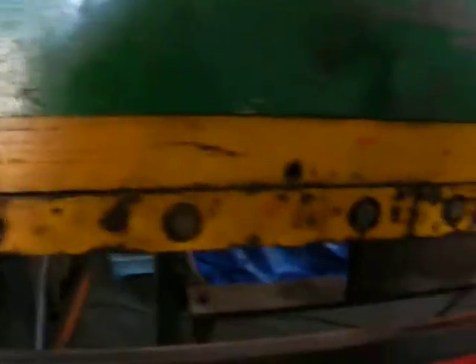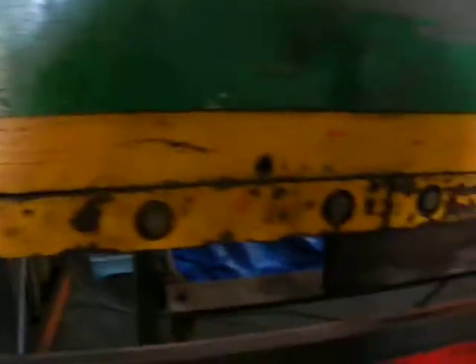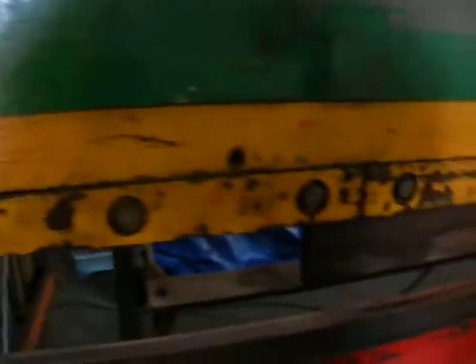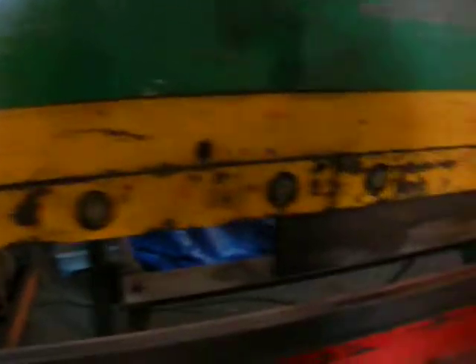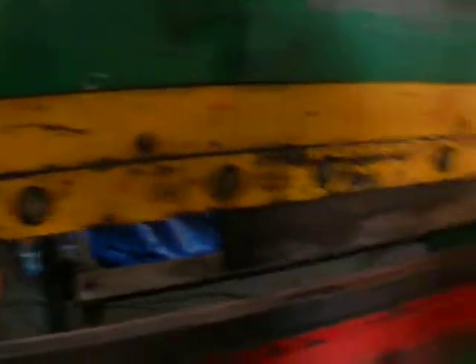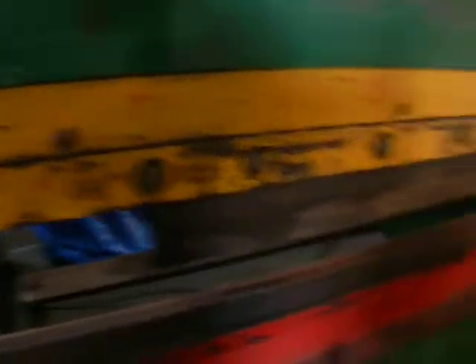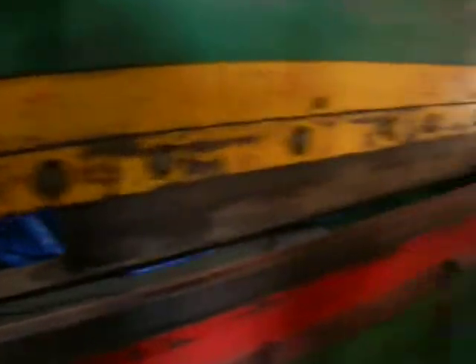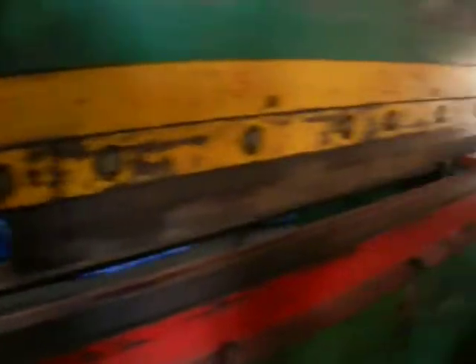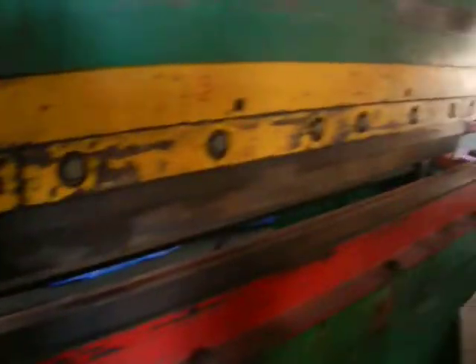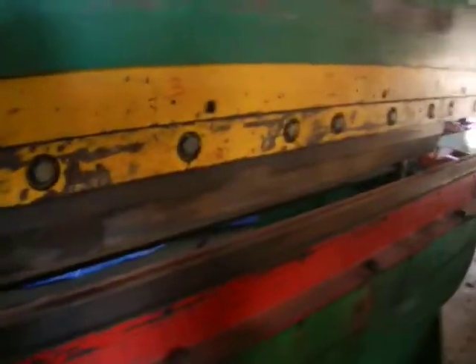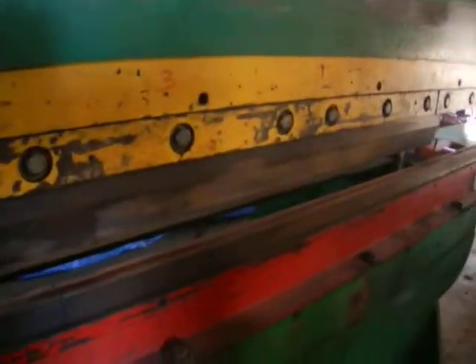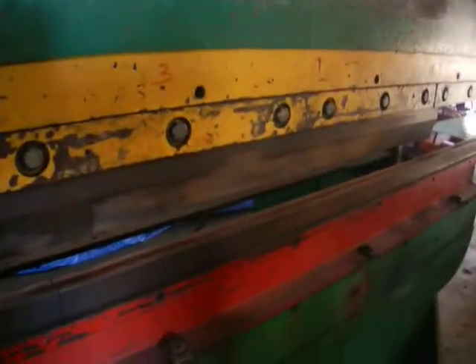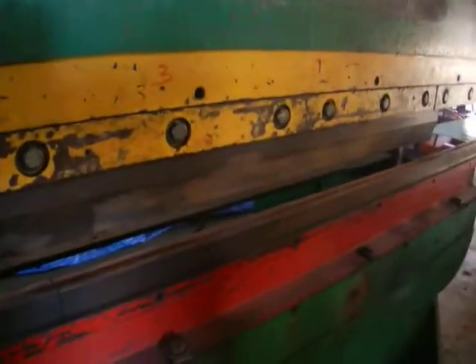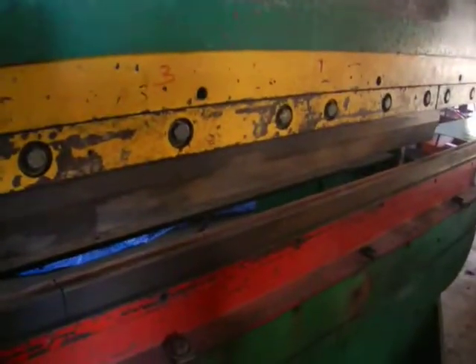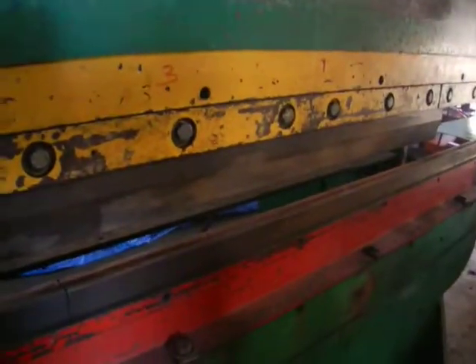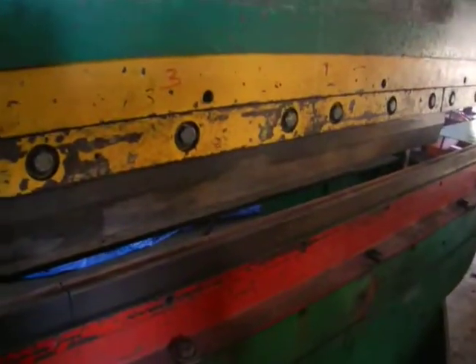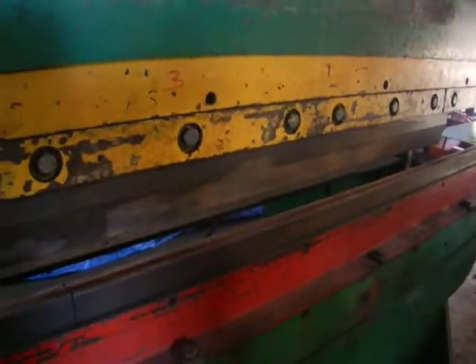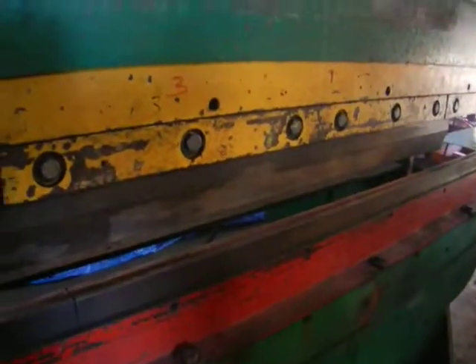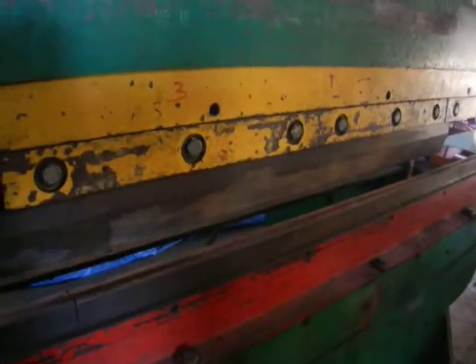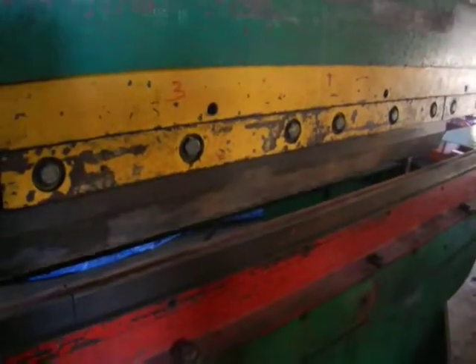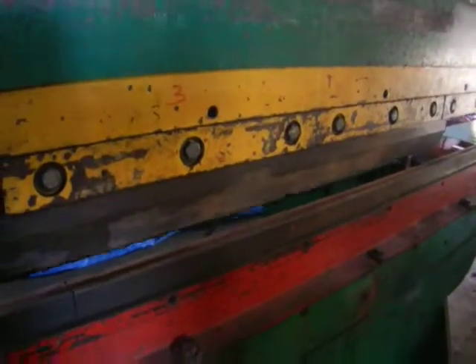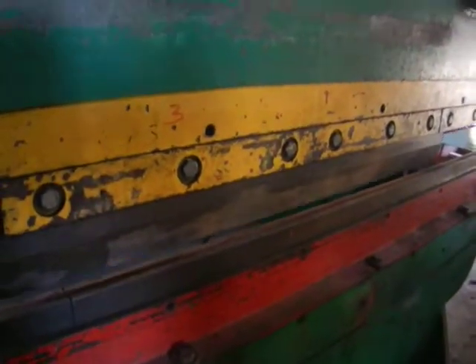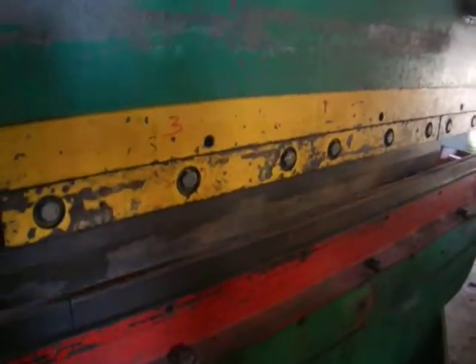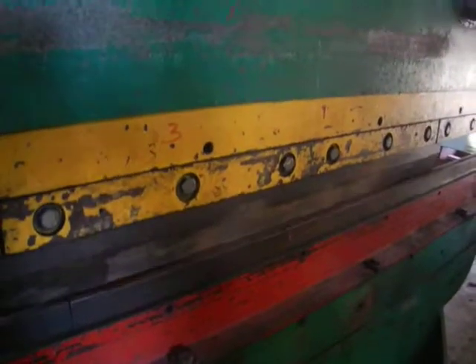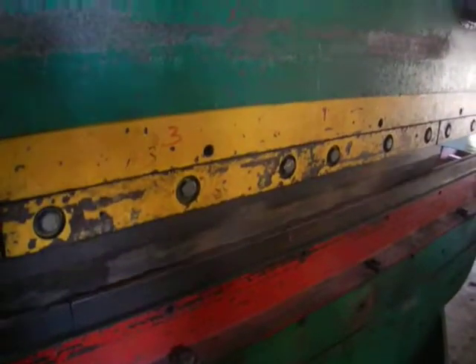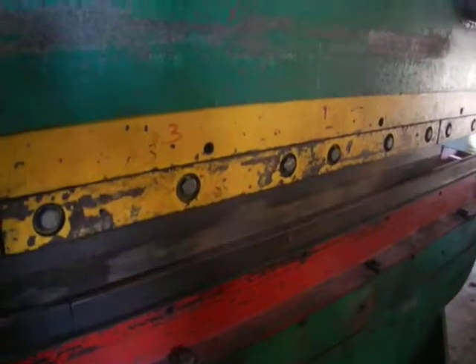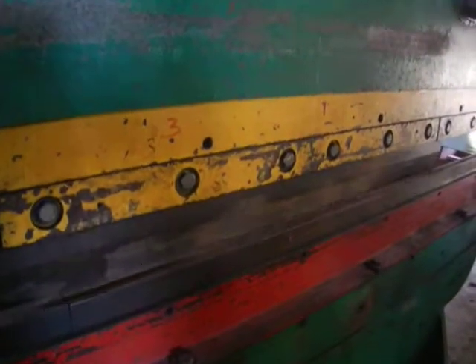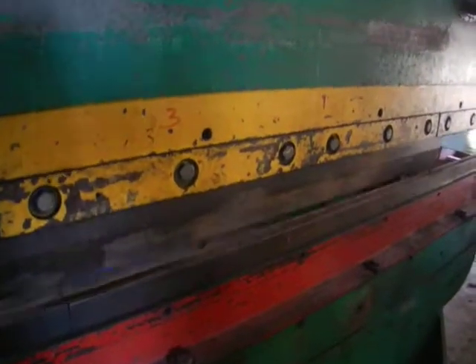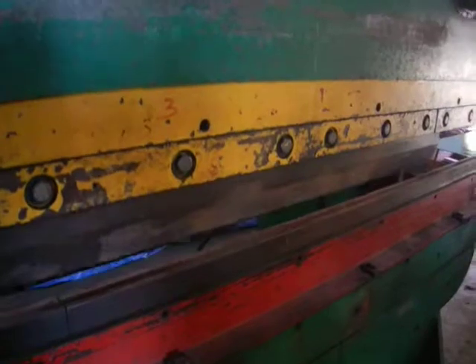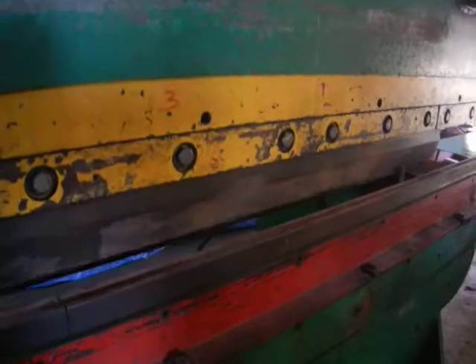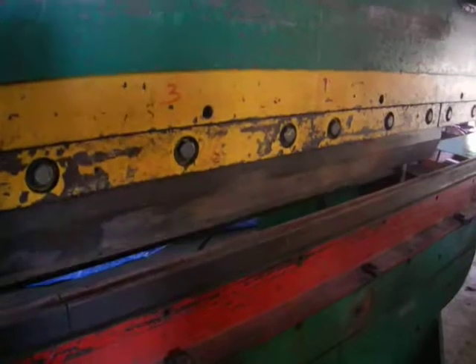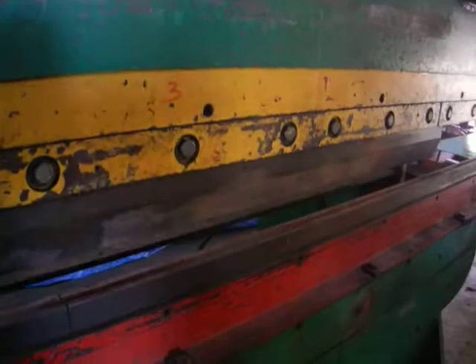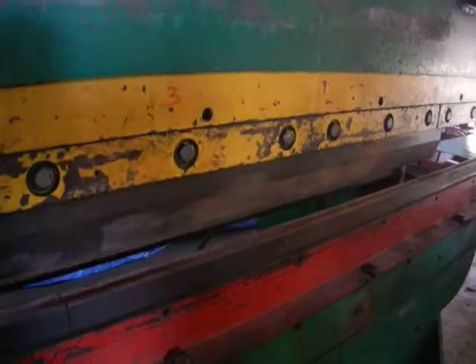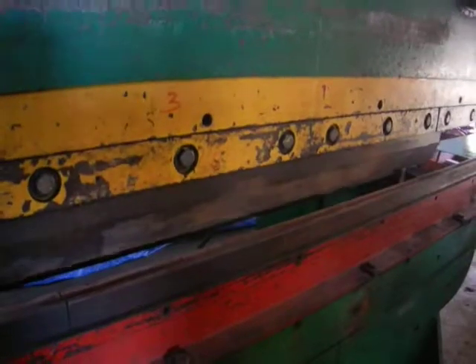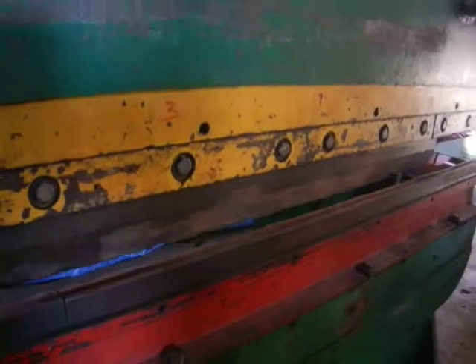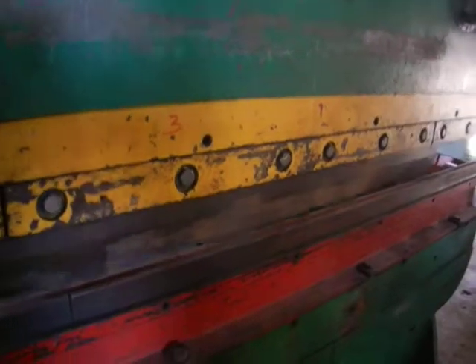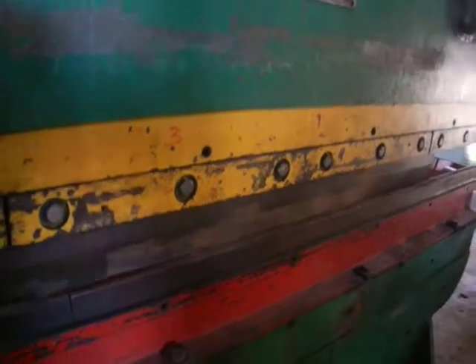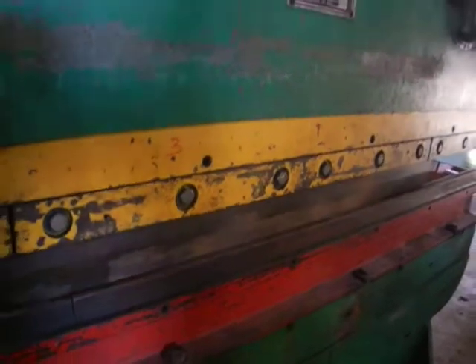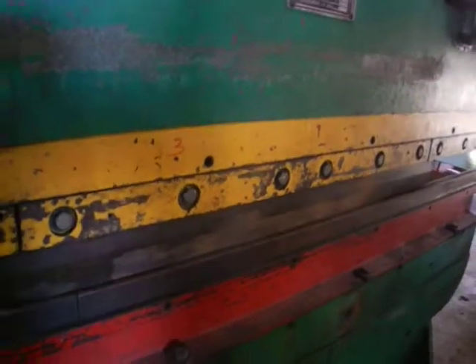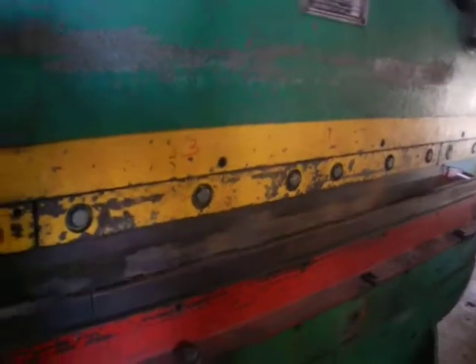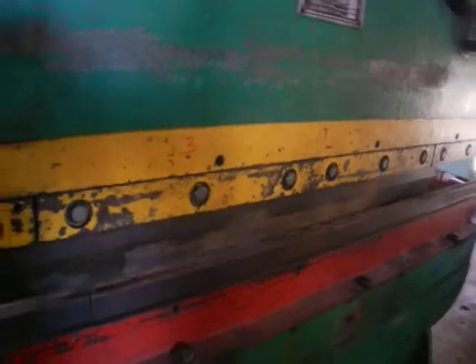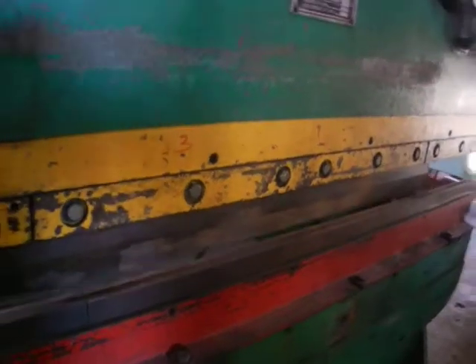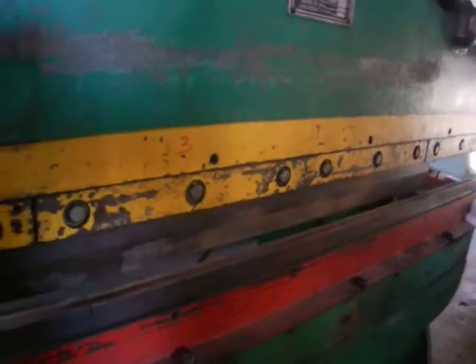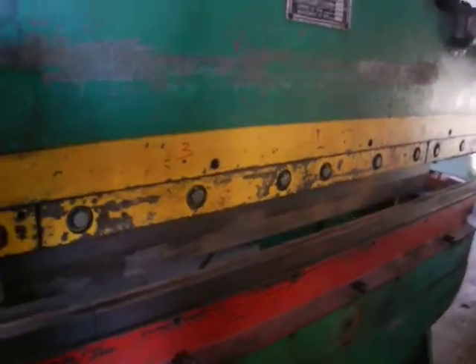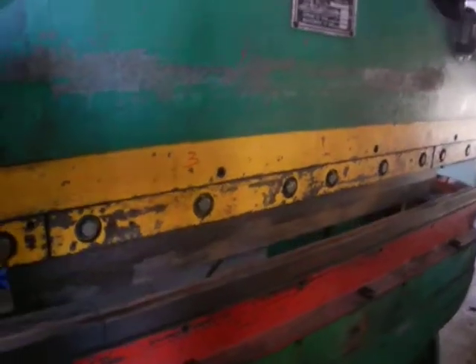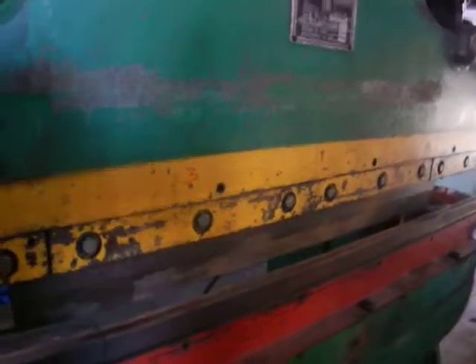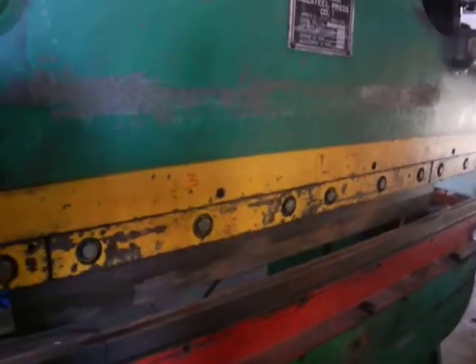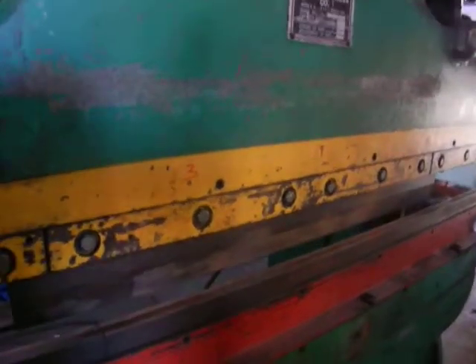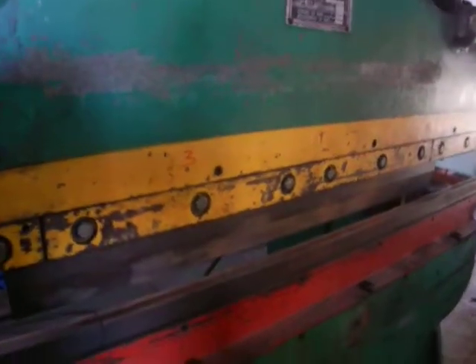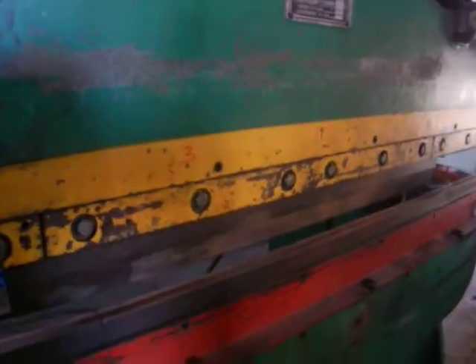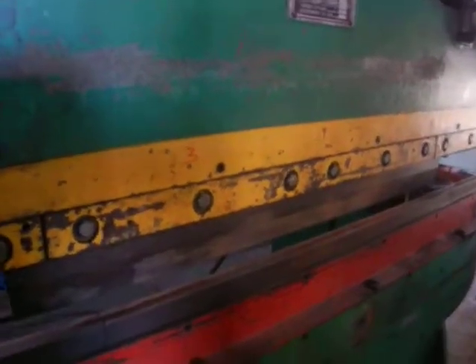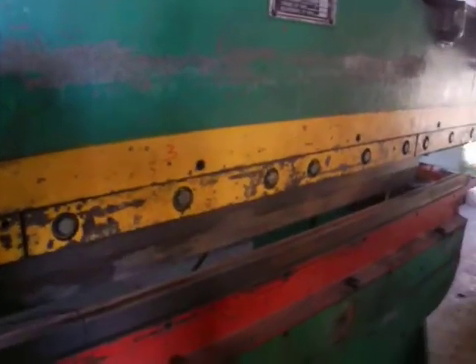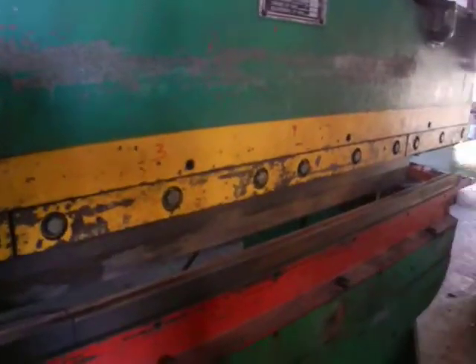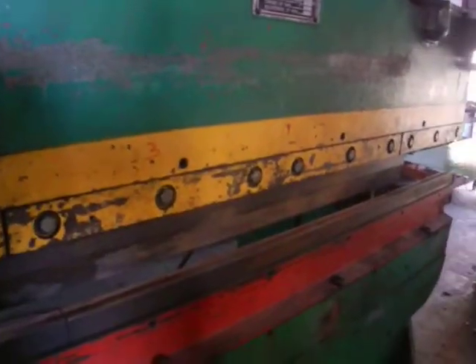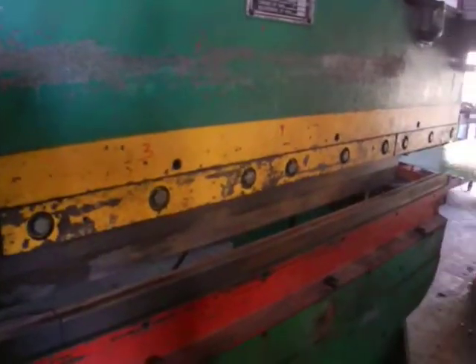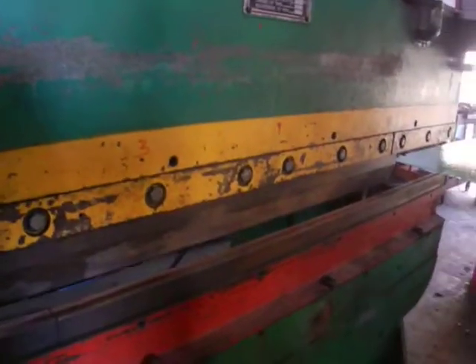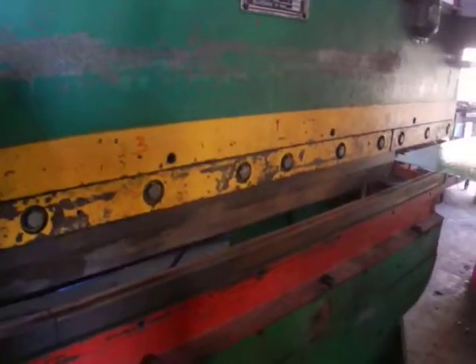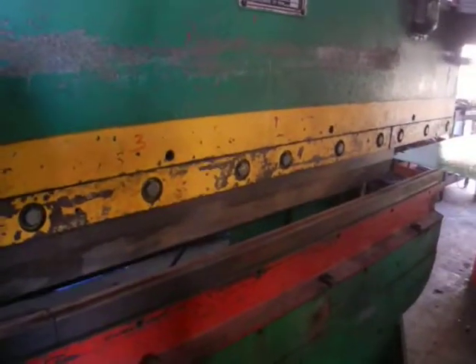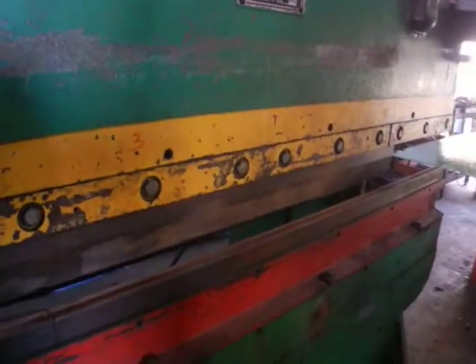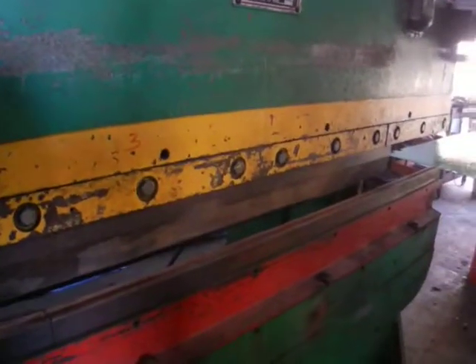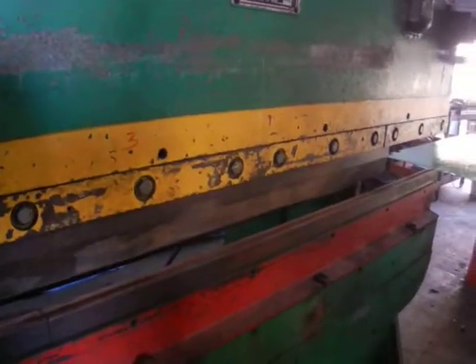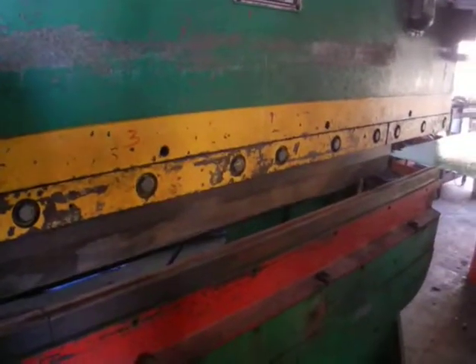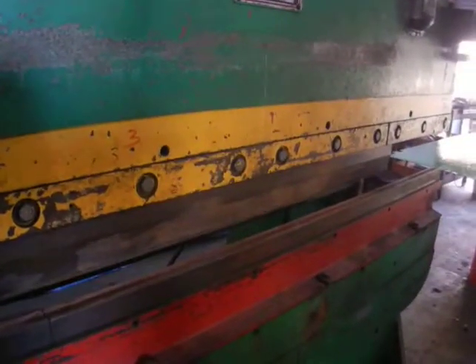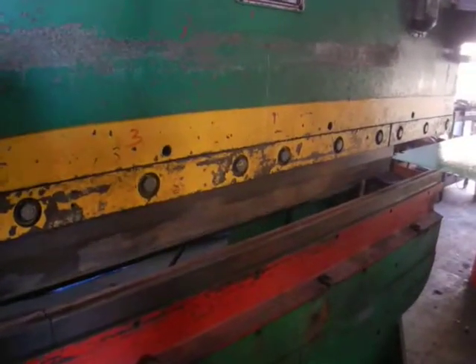Believe it or not, the machine is on. That's how quiet this thing is. Thank you for watching Holland Machinery.